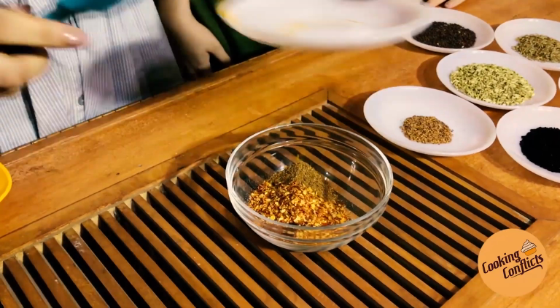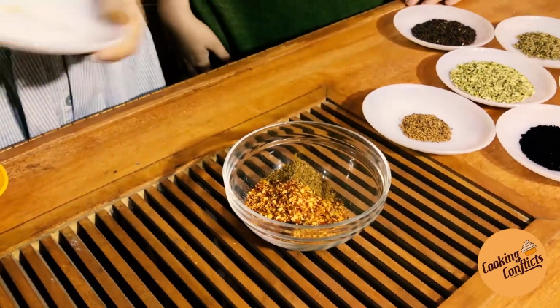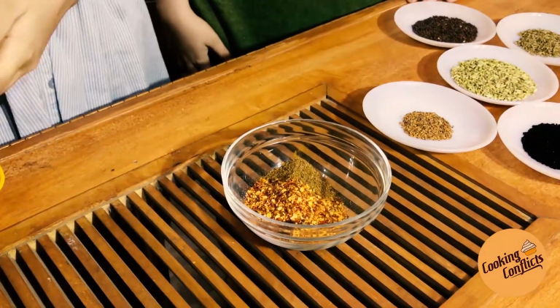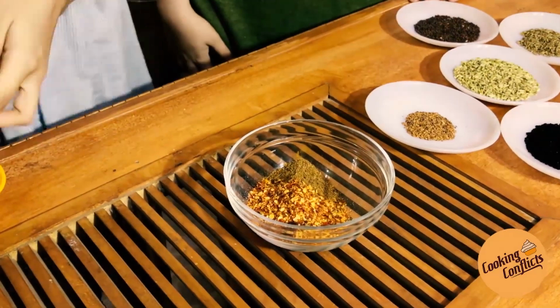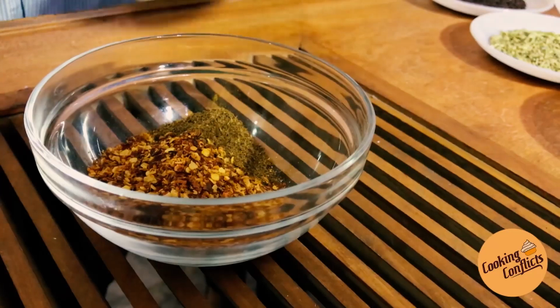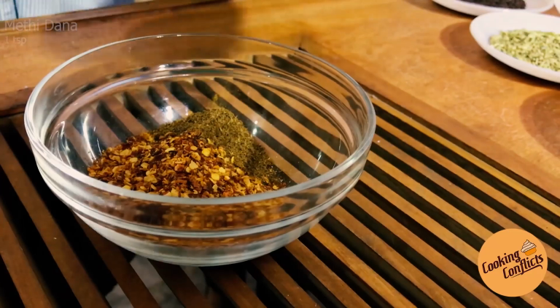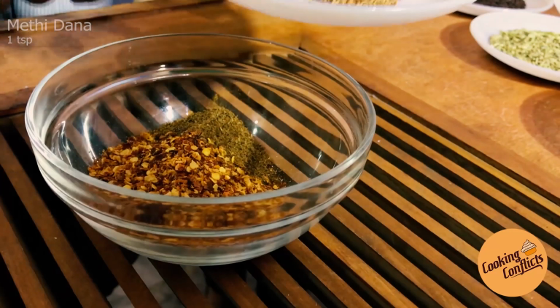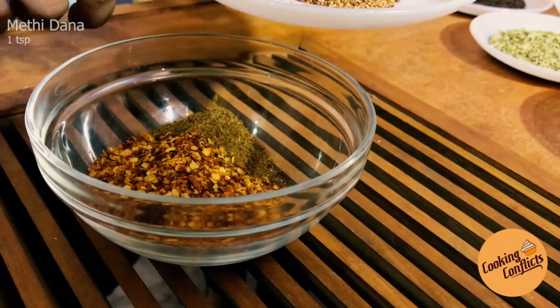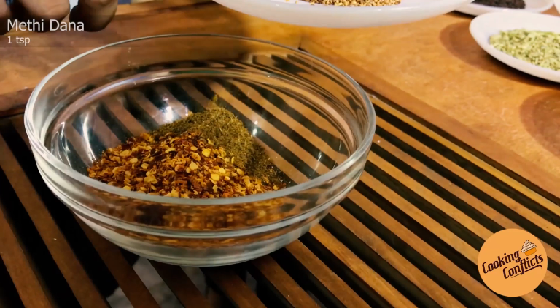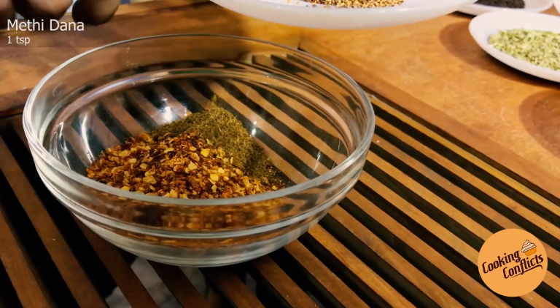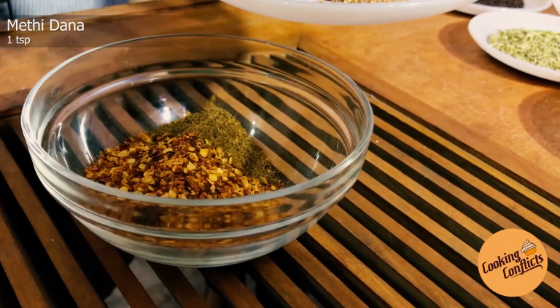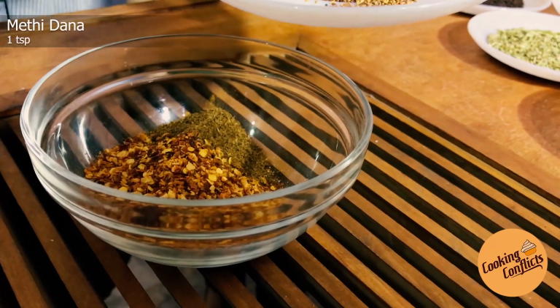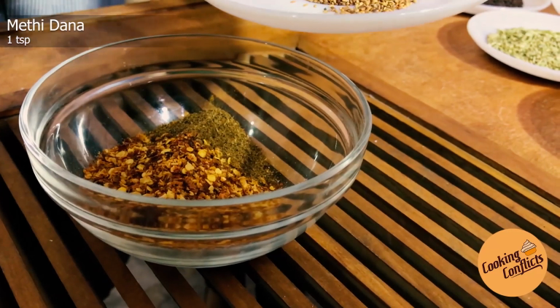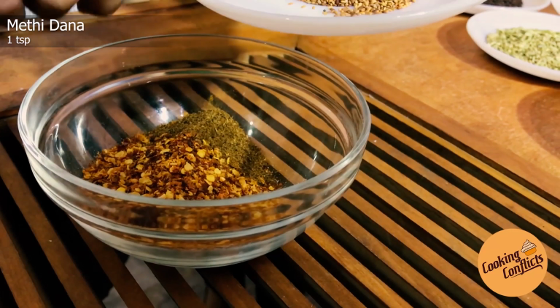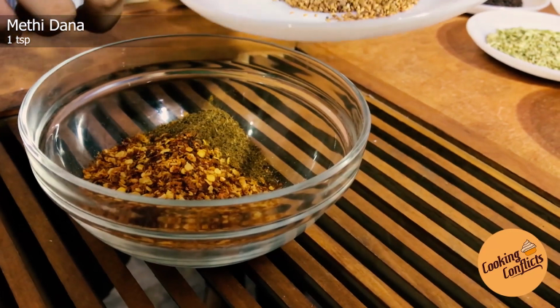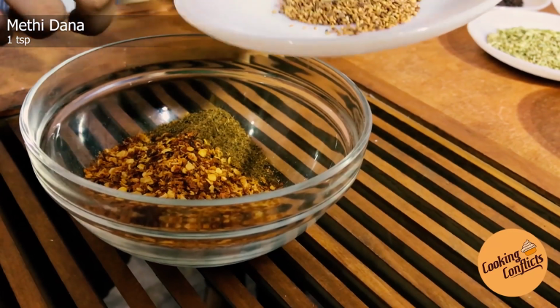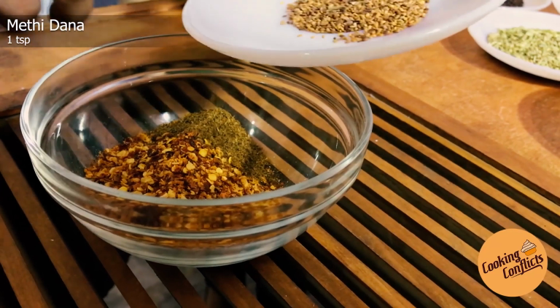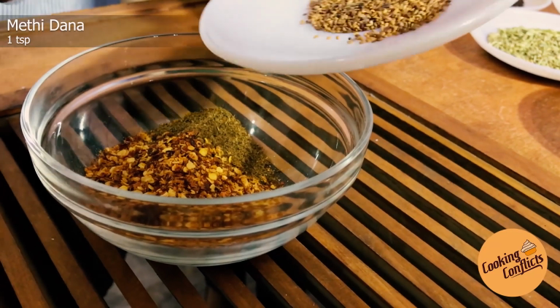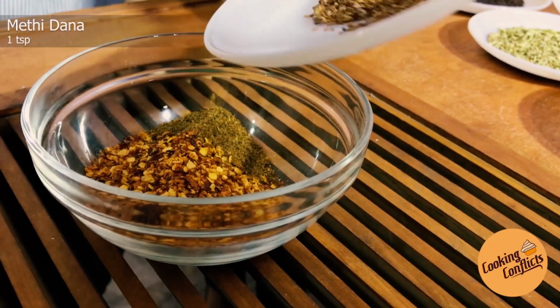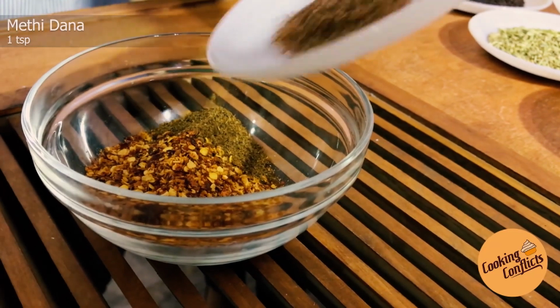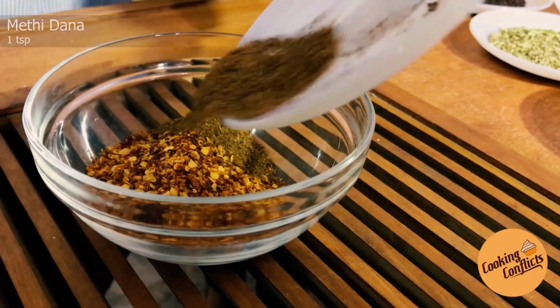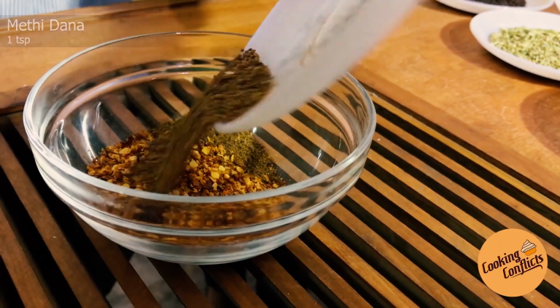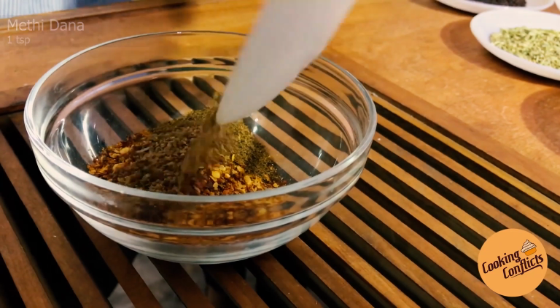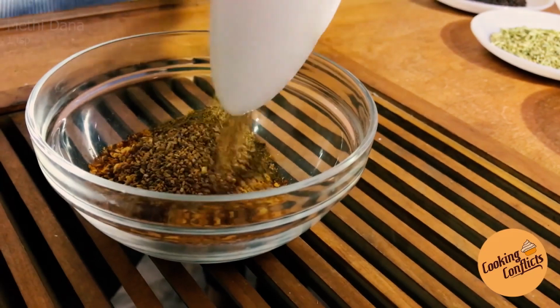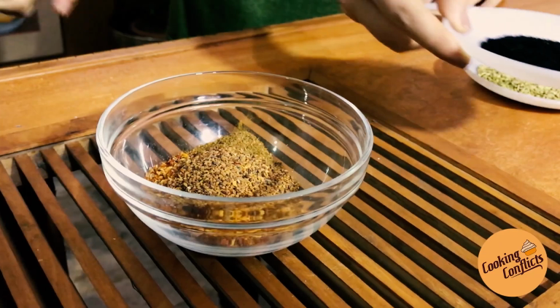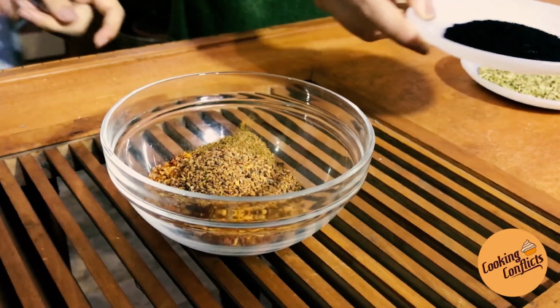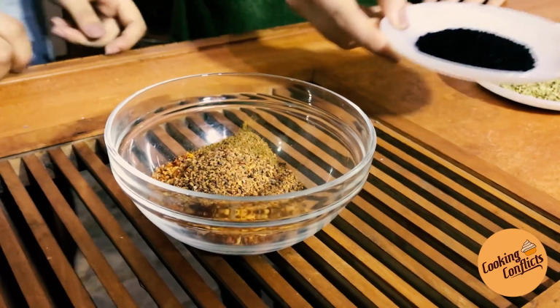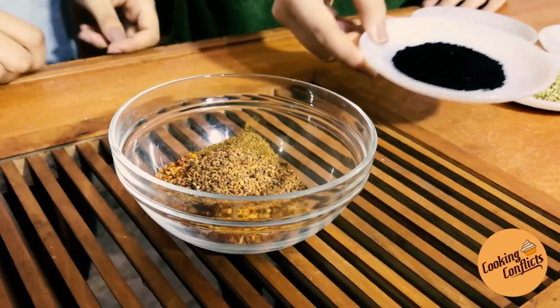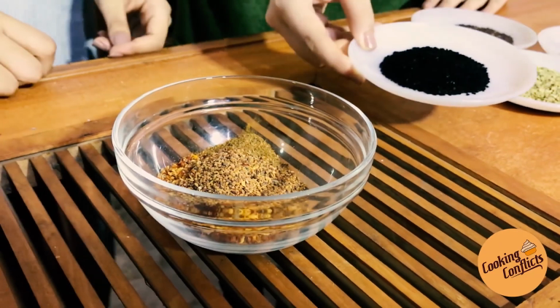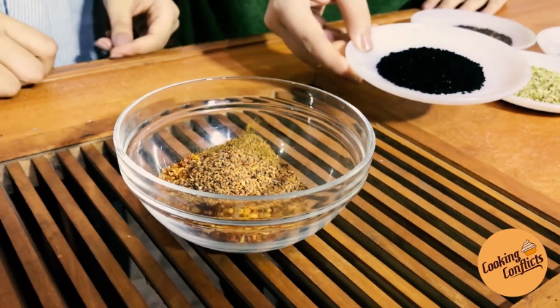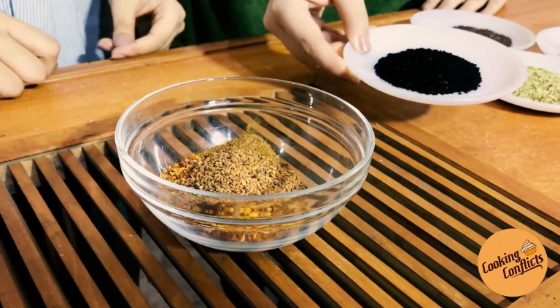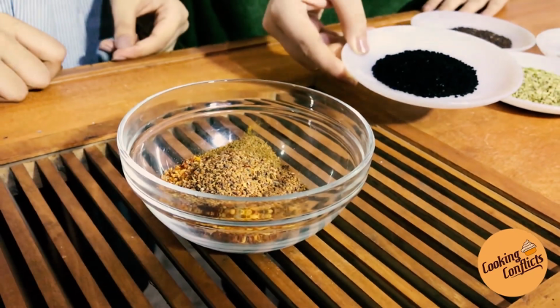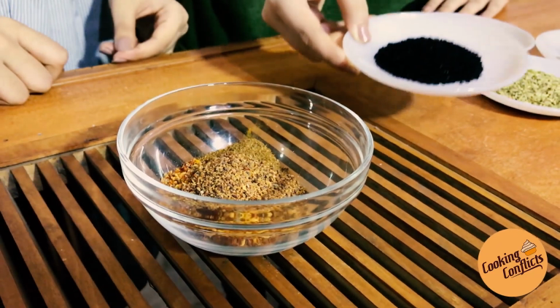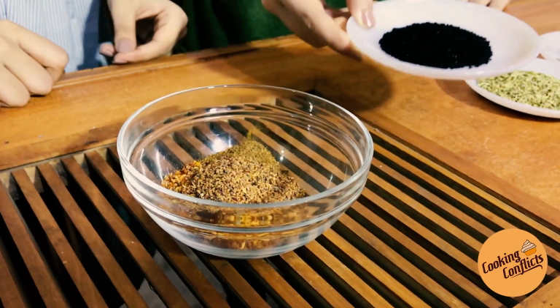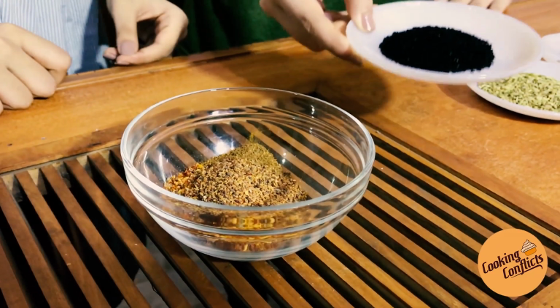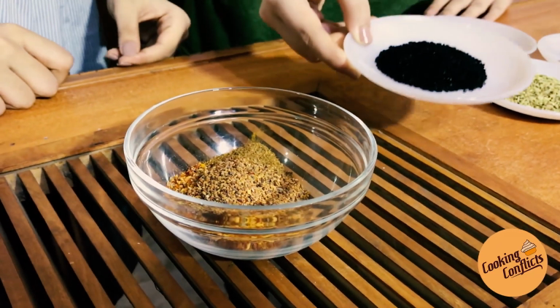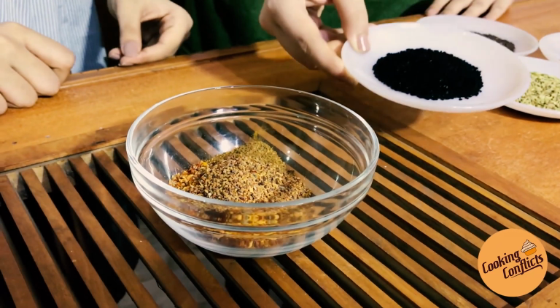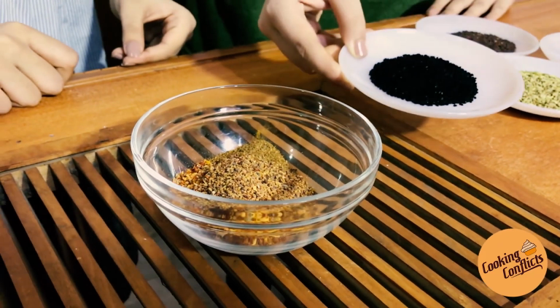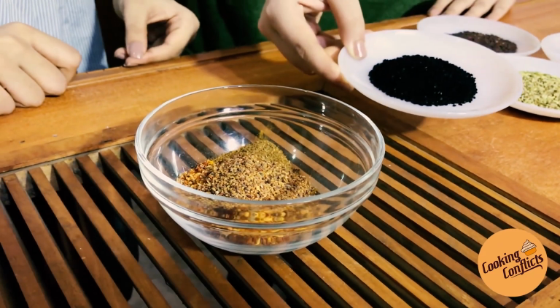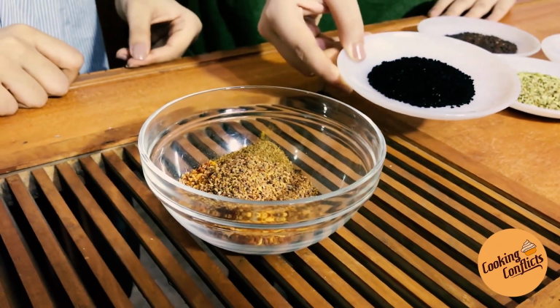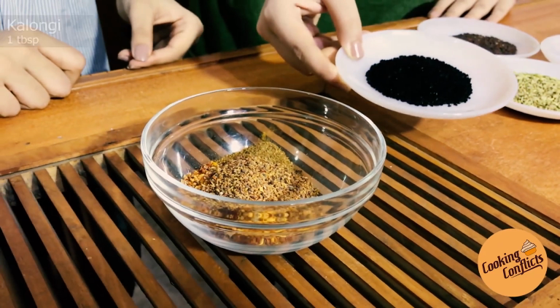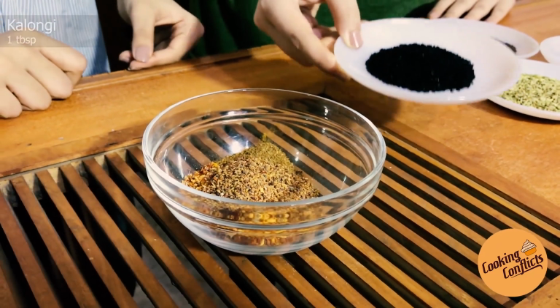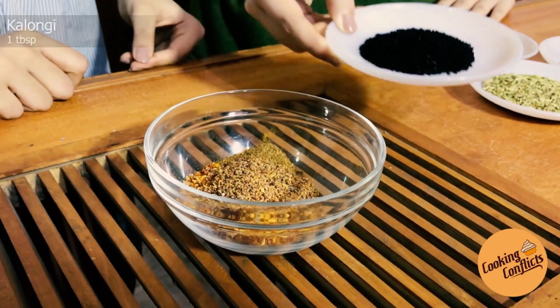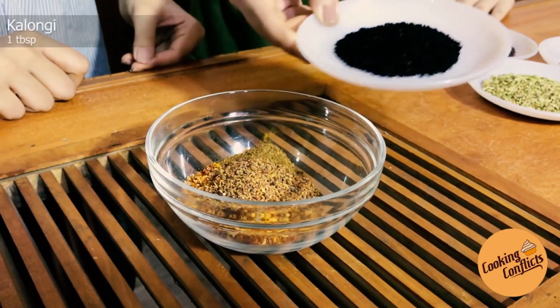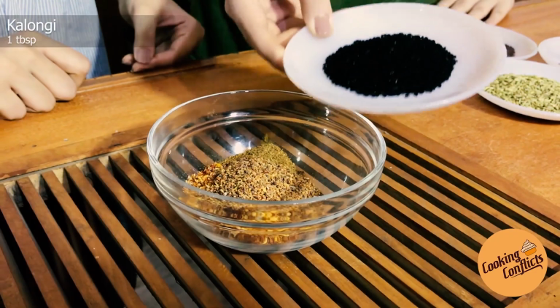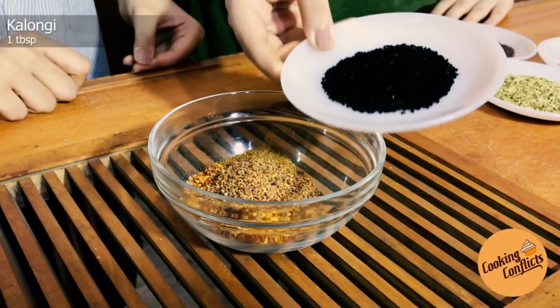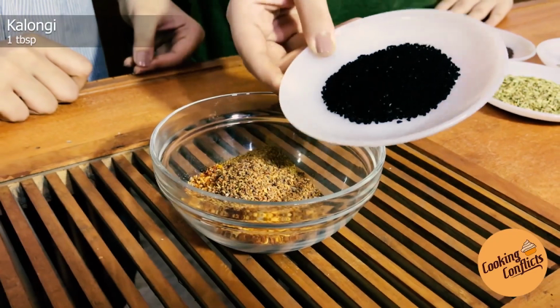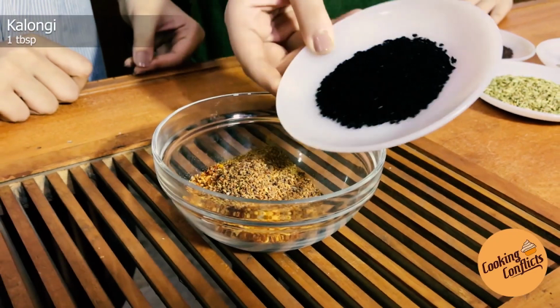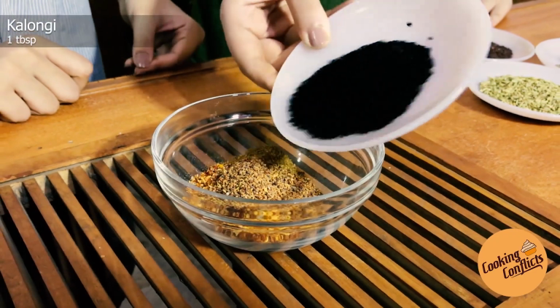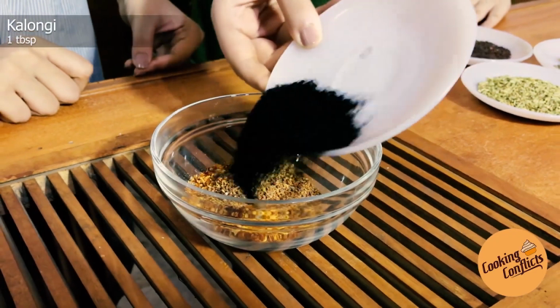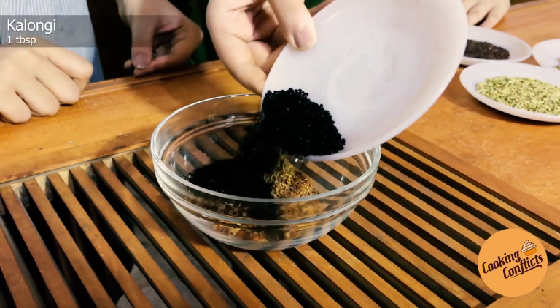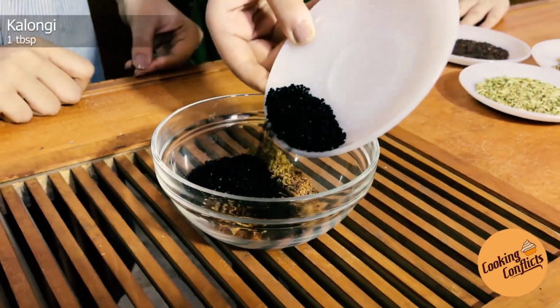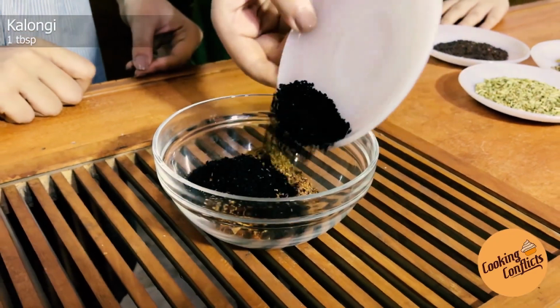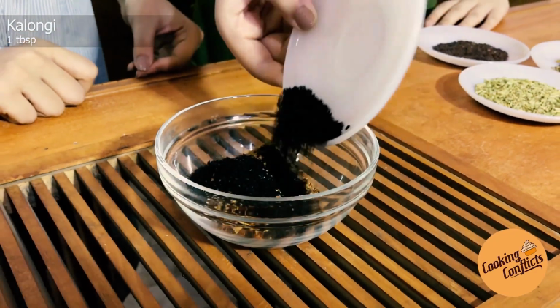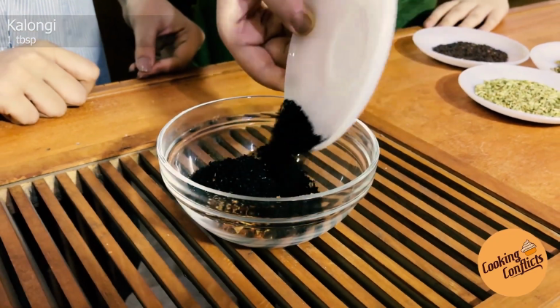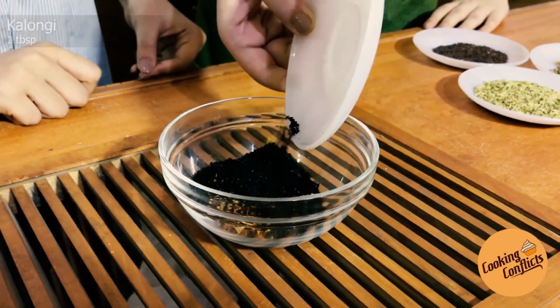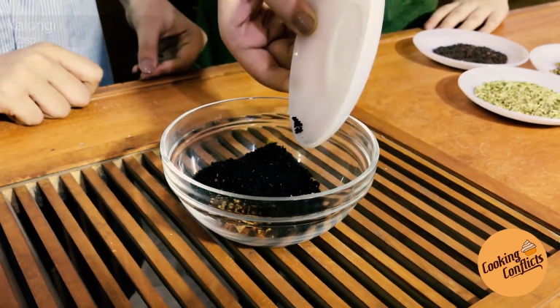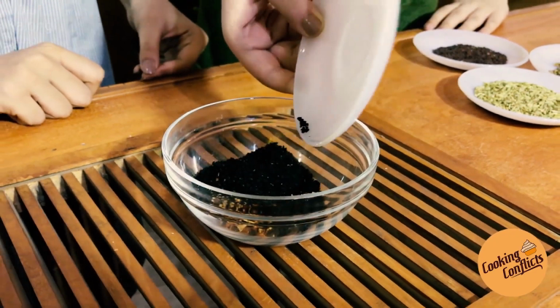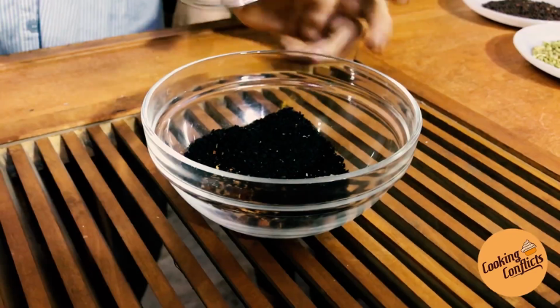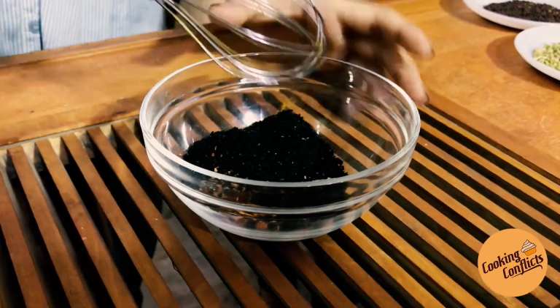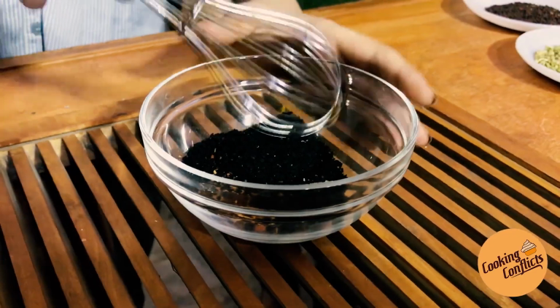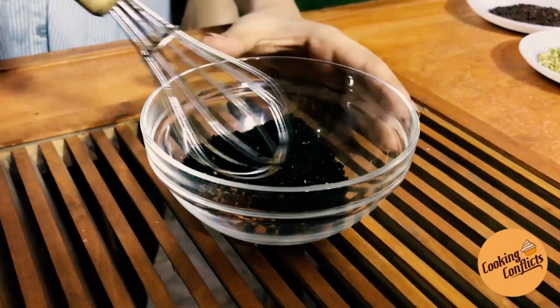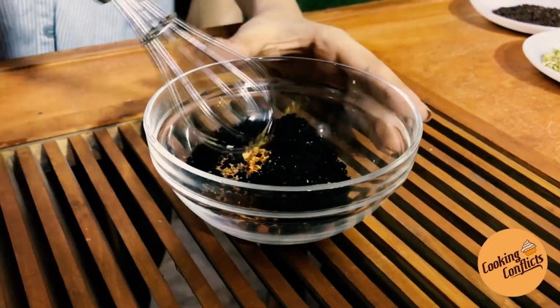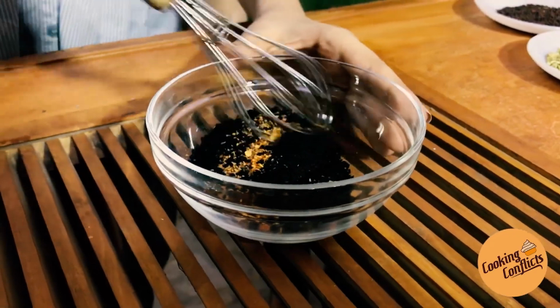Add 1 teaspoon of salt. Add 1 tablespoon of salt. Mix all the ingredients.